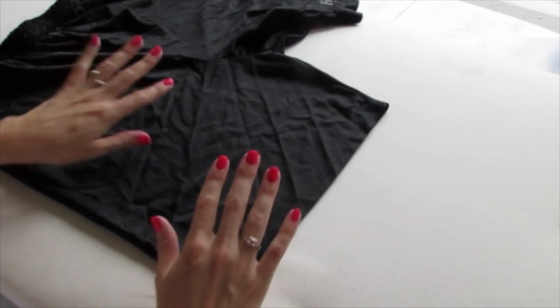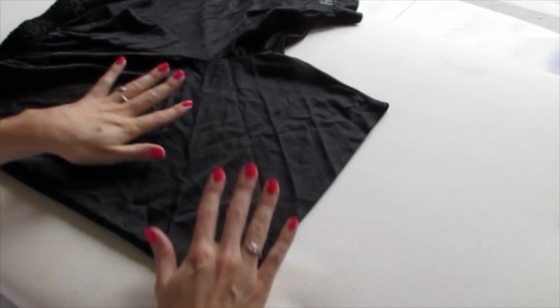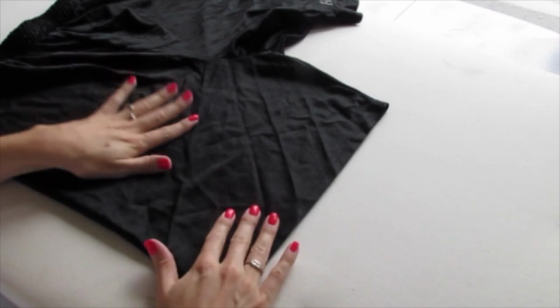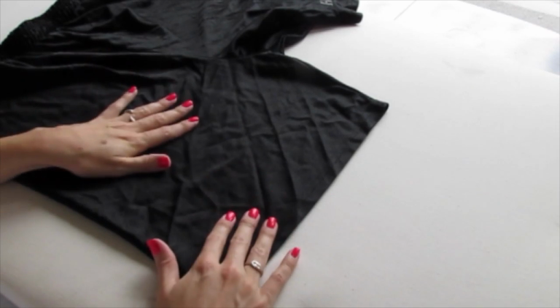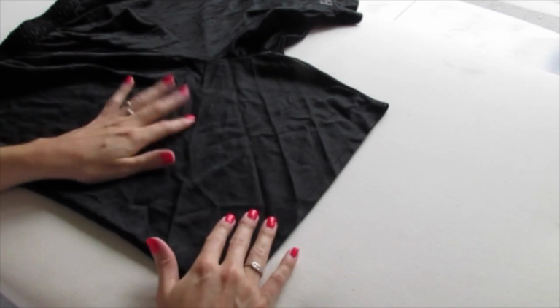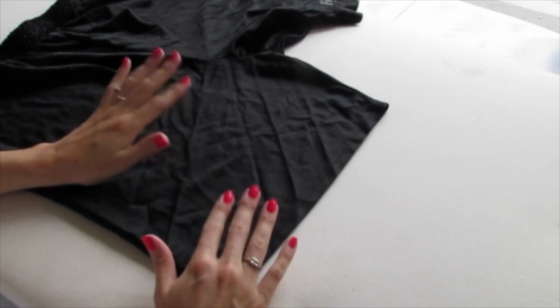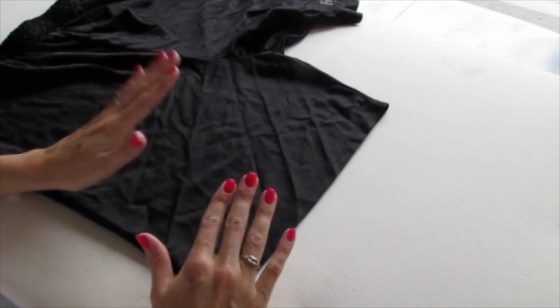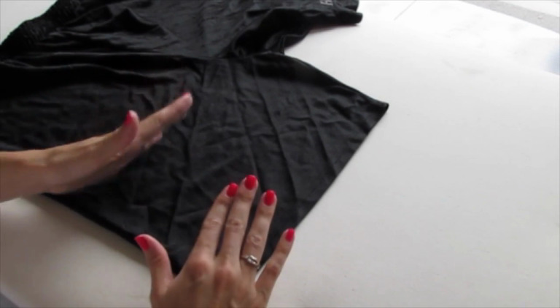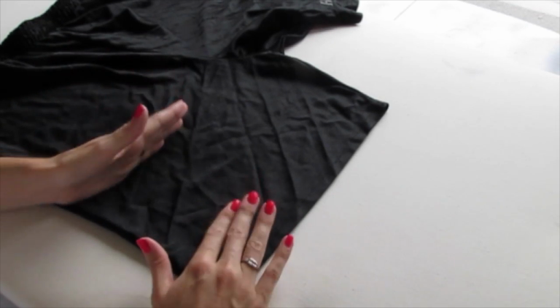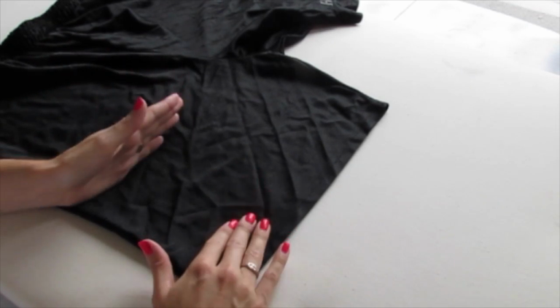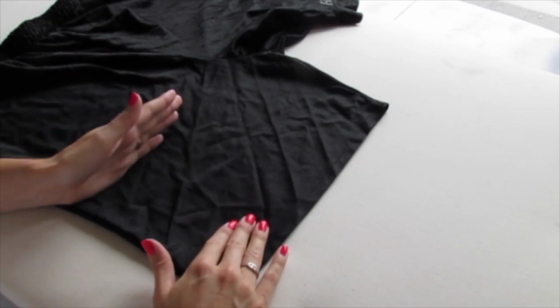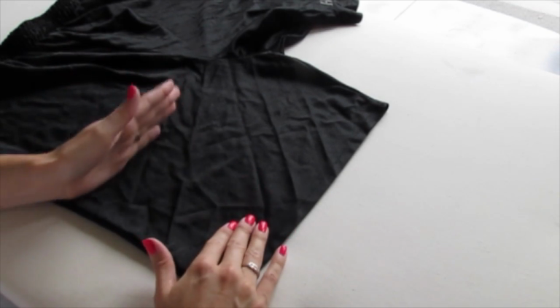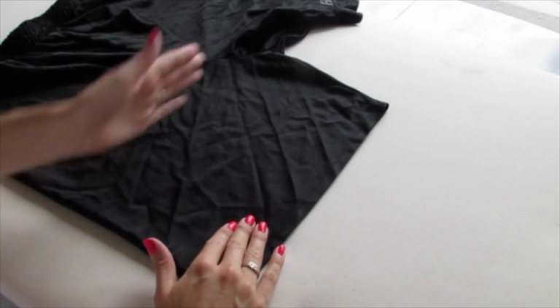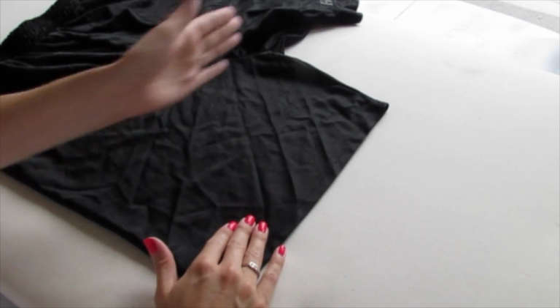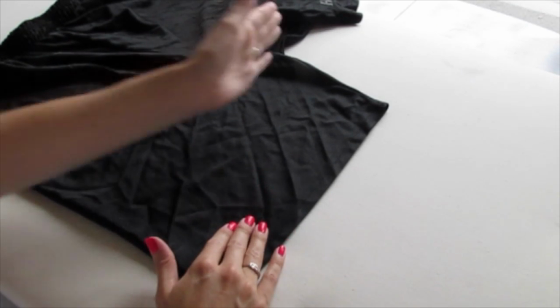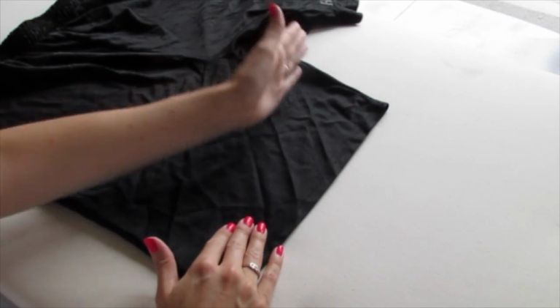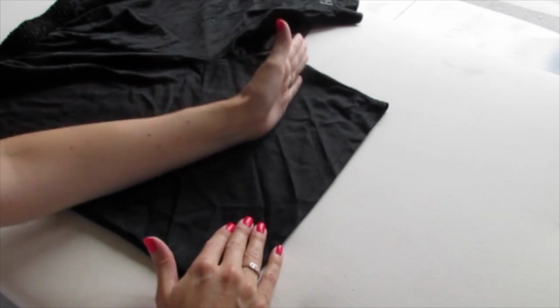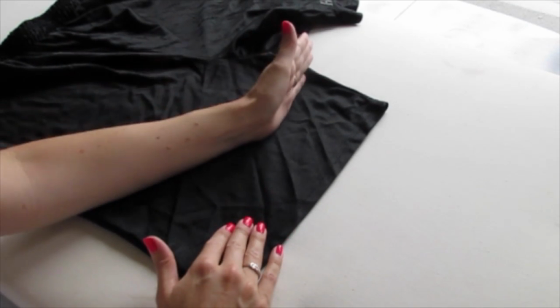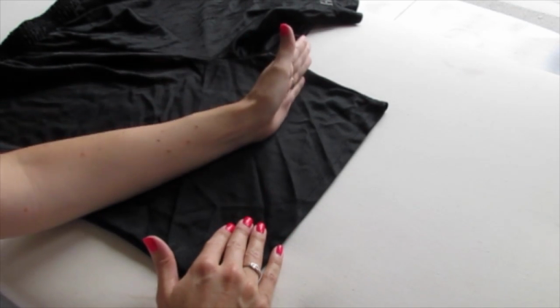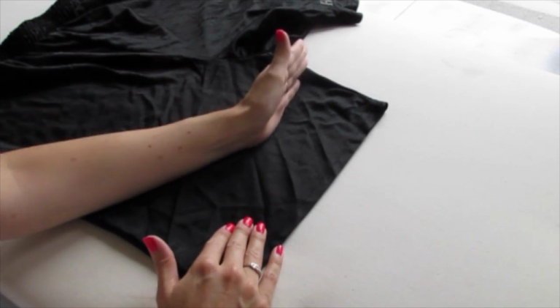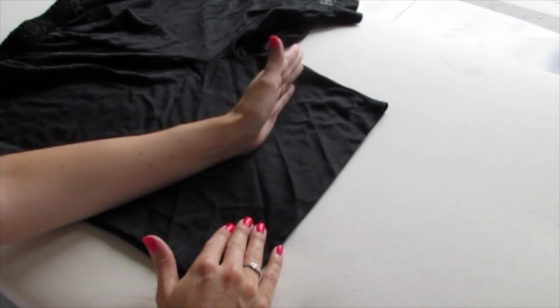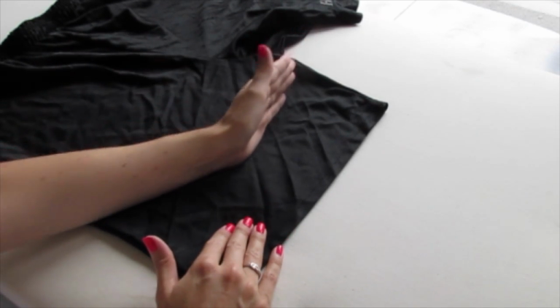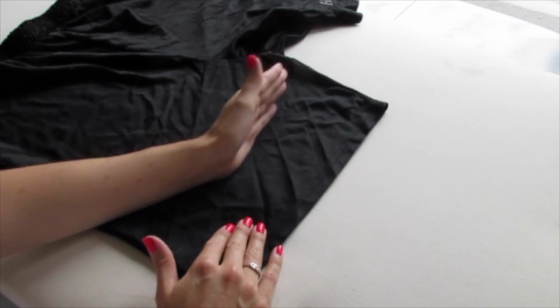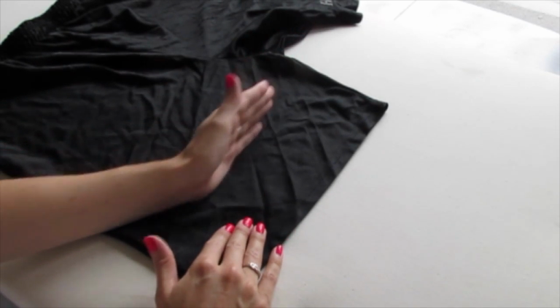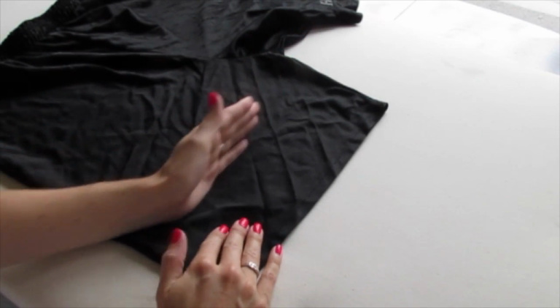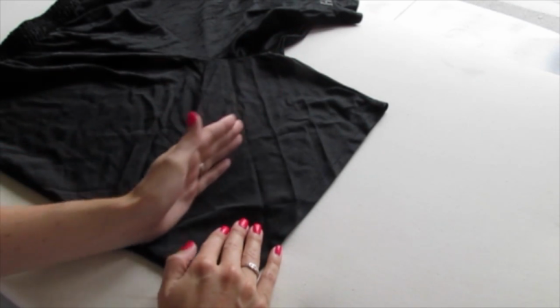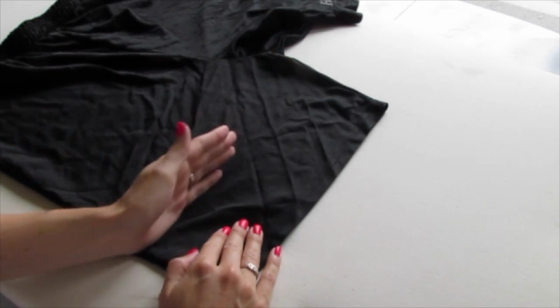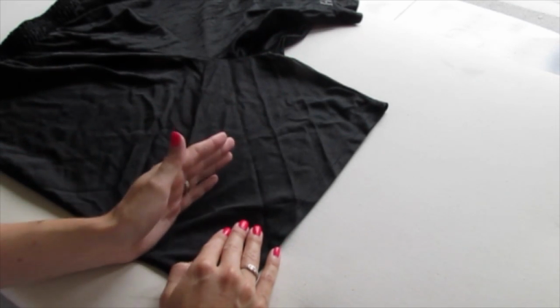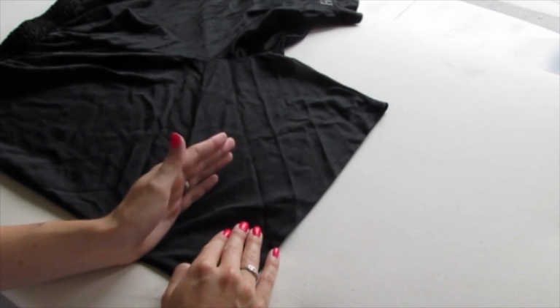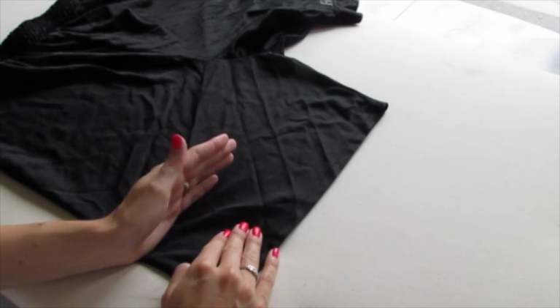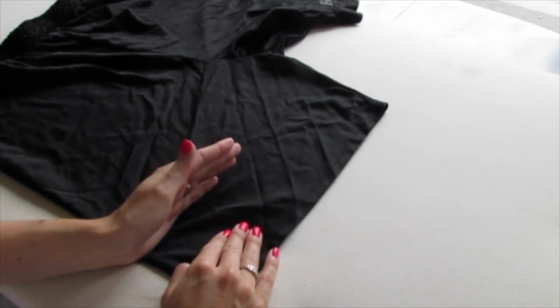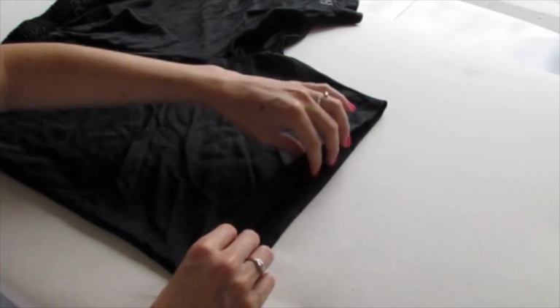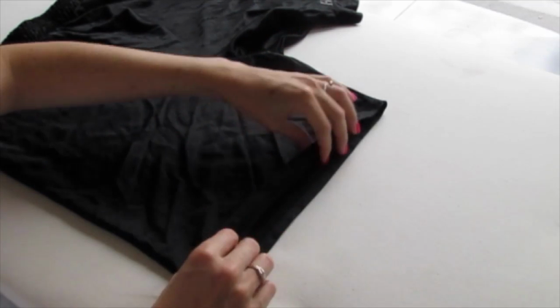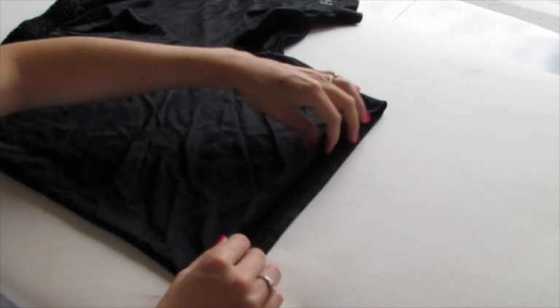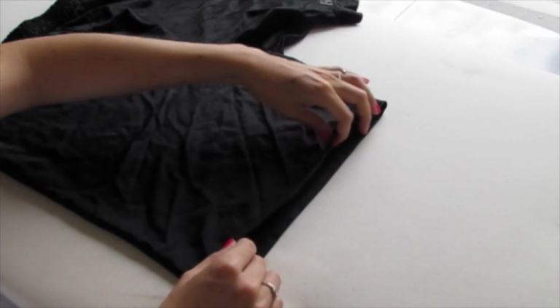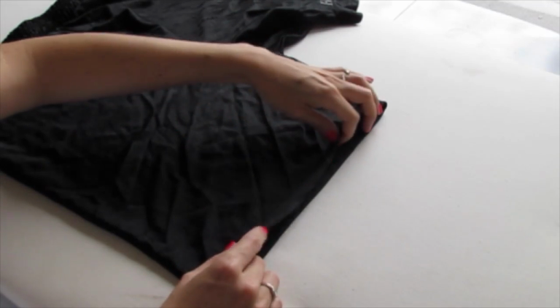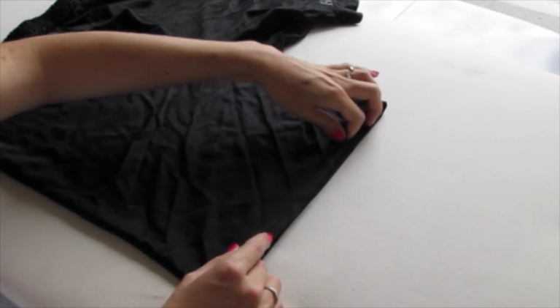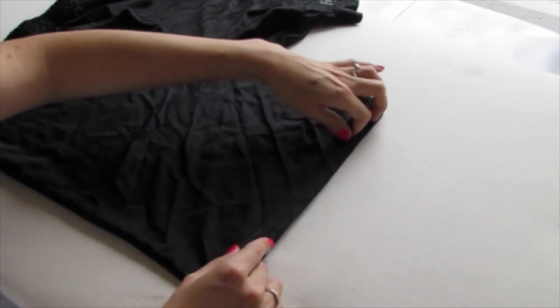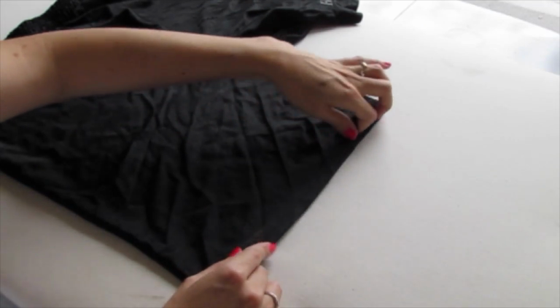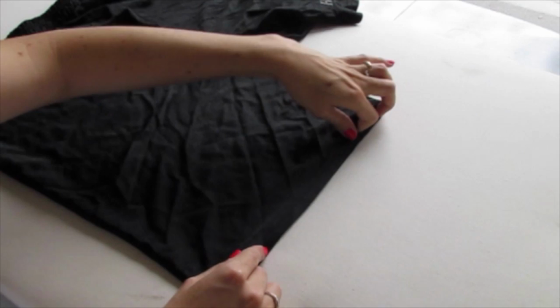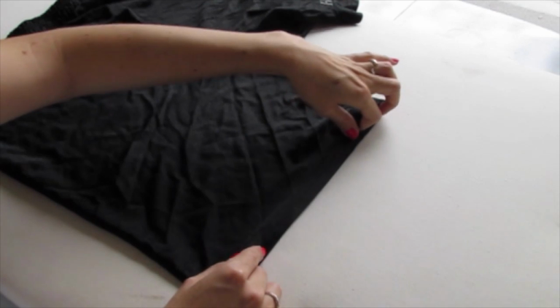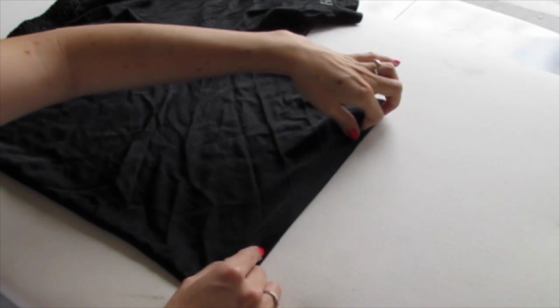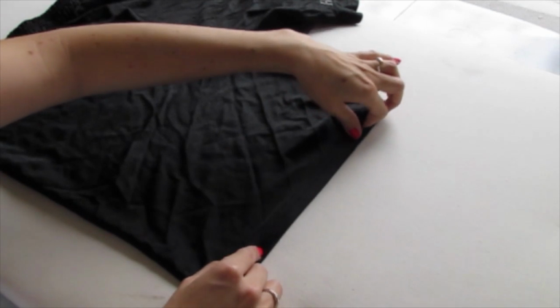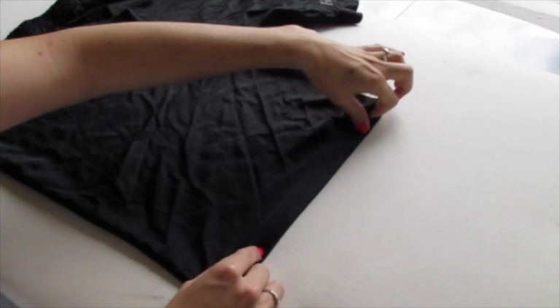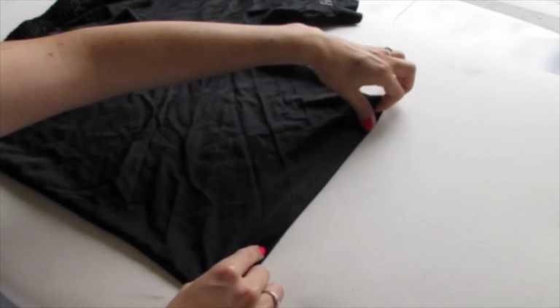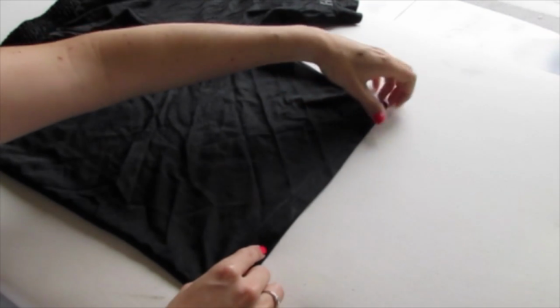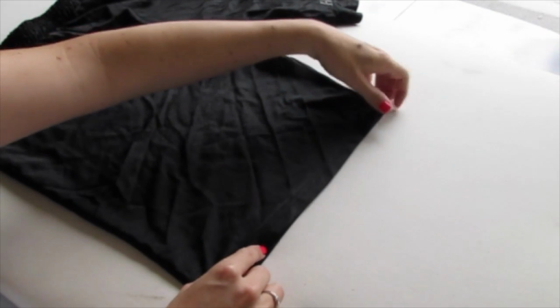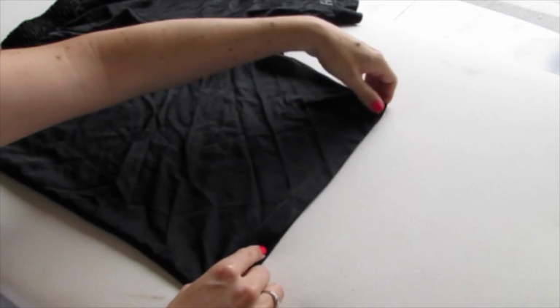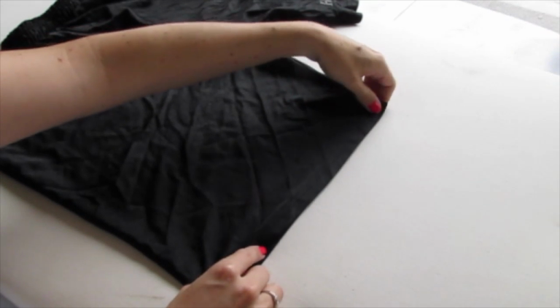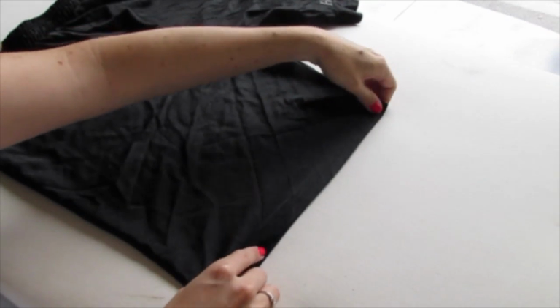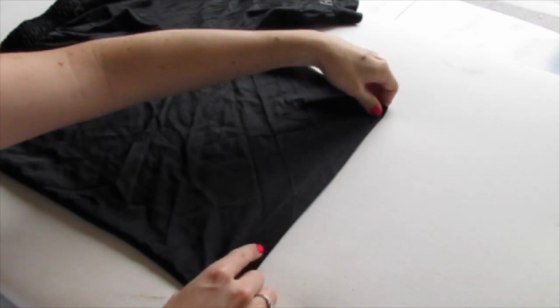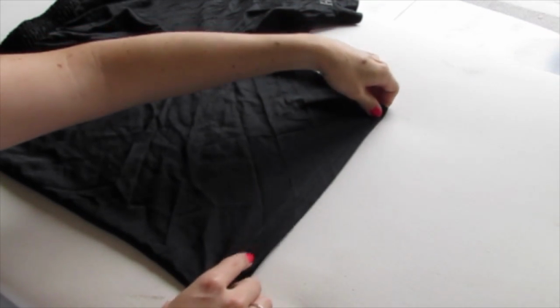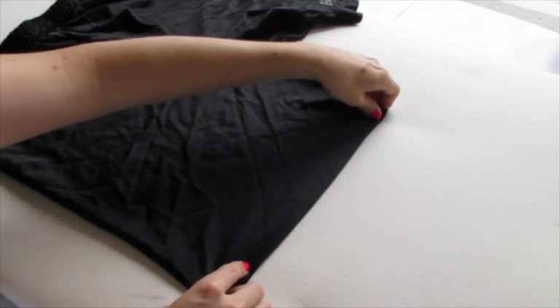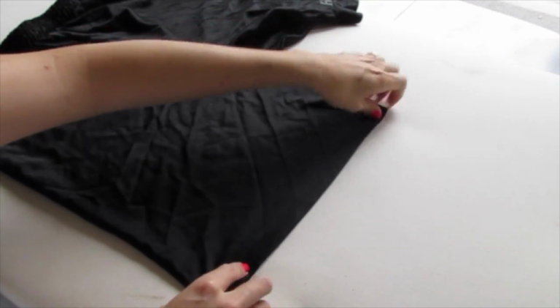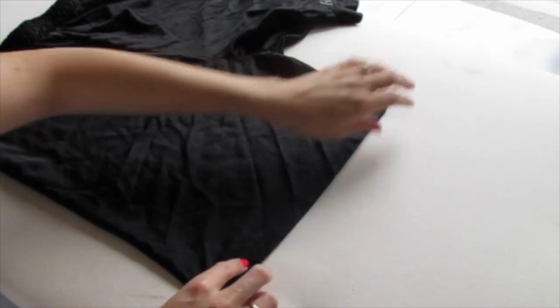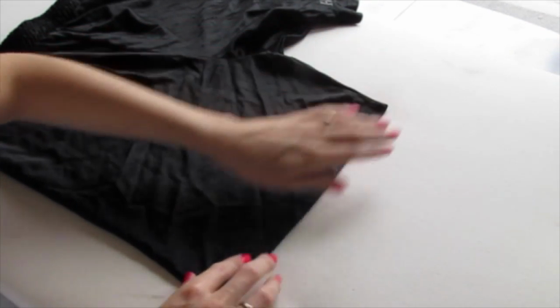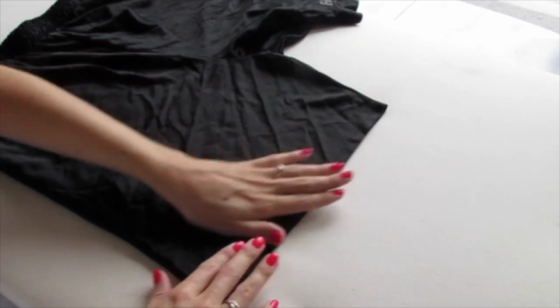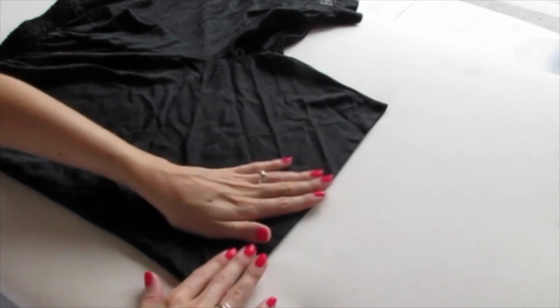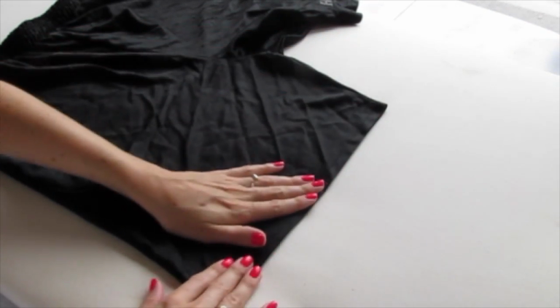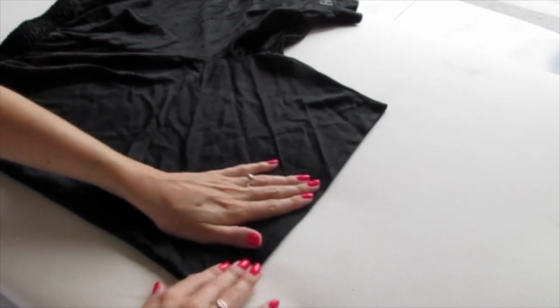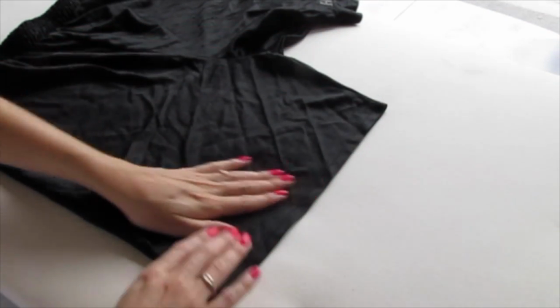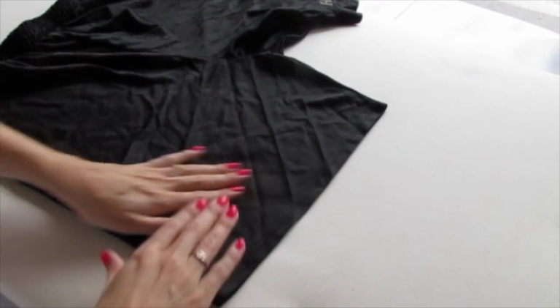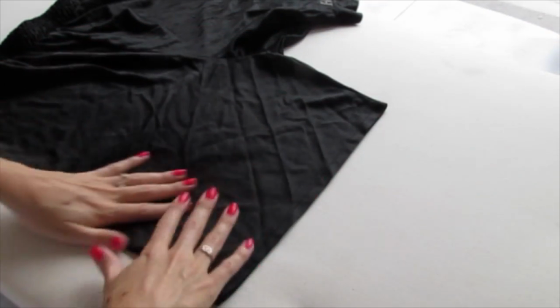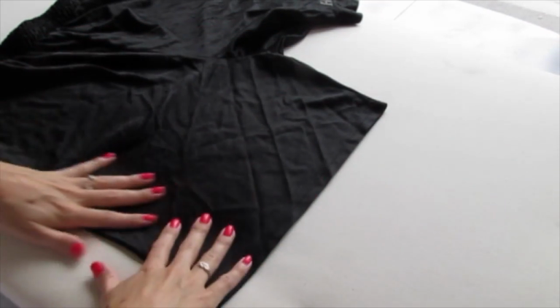First thing you want to do is try on your shorts and figure out how short you want them to be. Line up the bottom seams of one leg of the shorts.